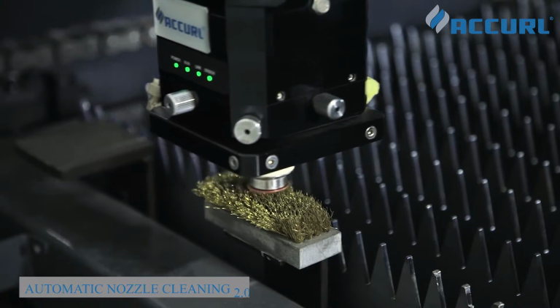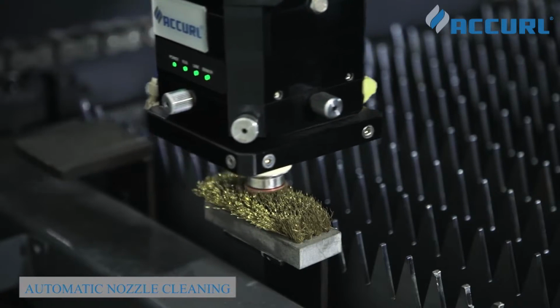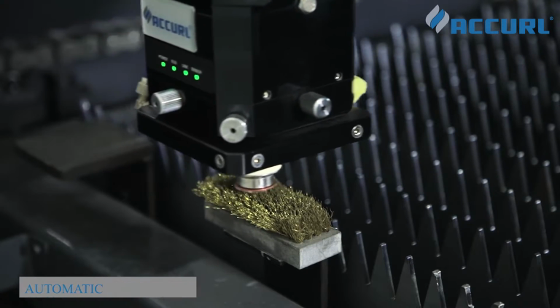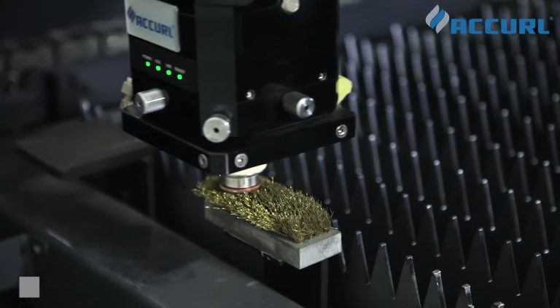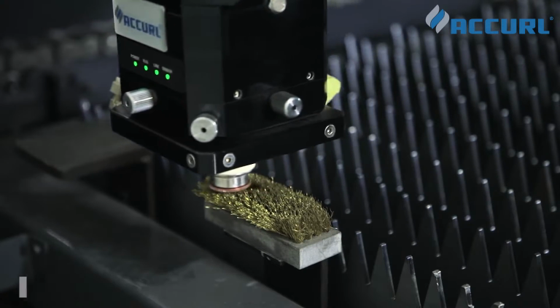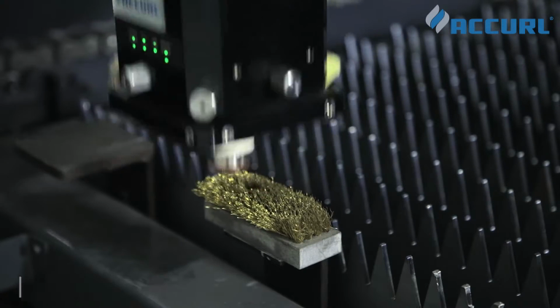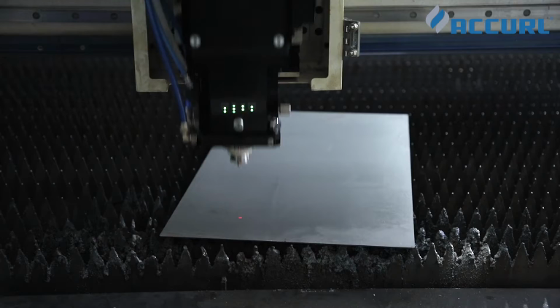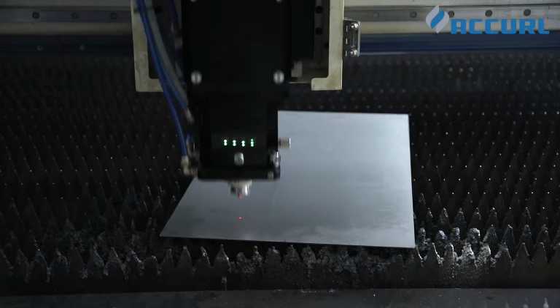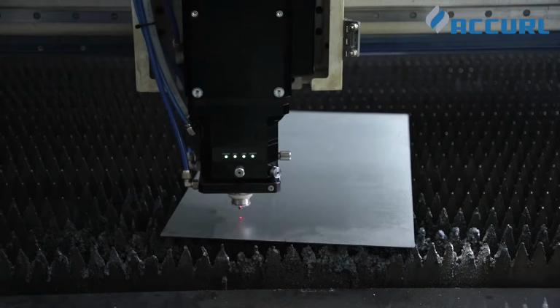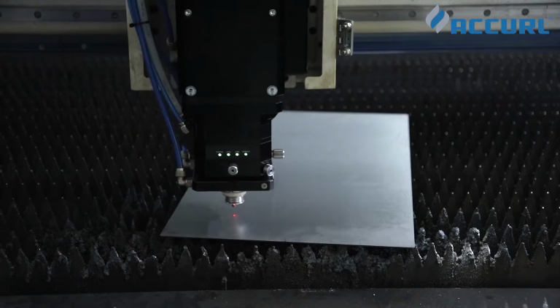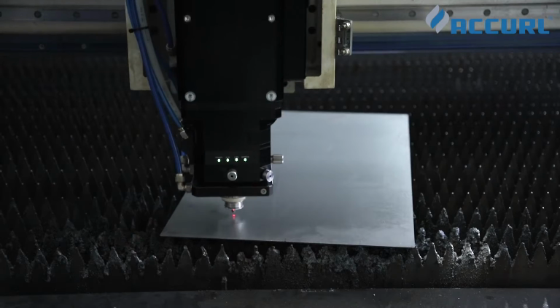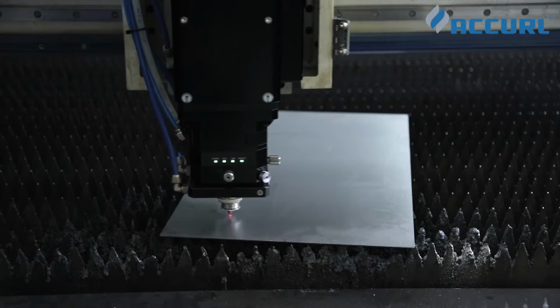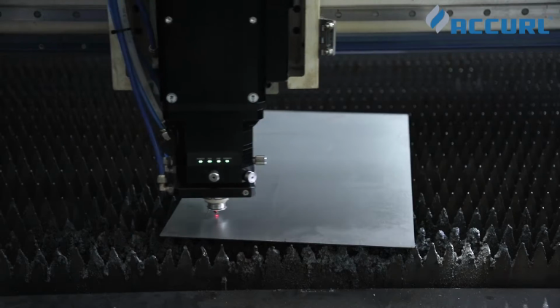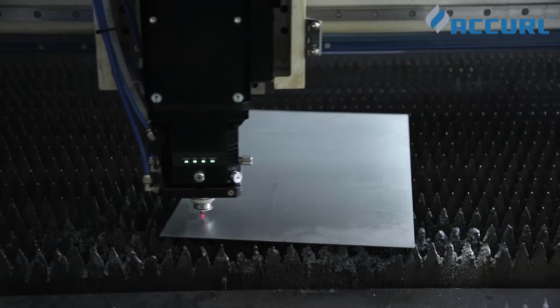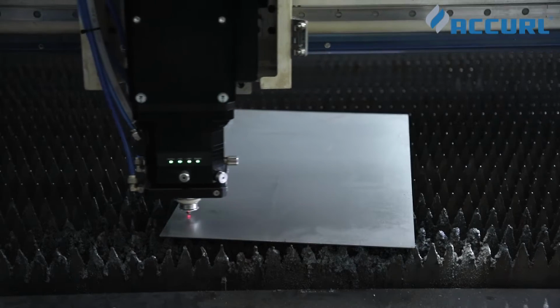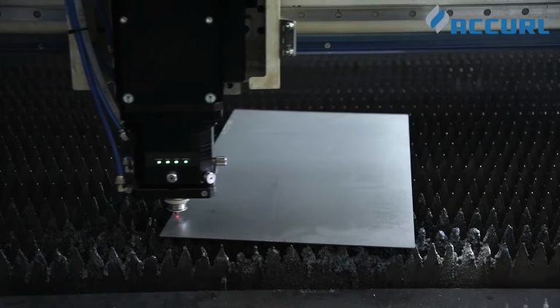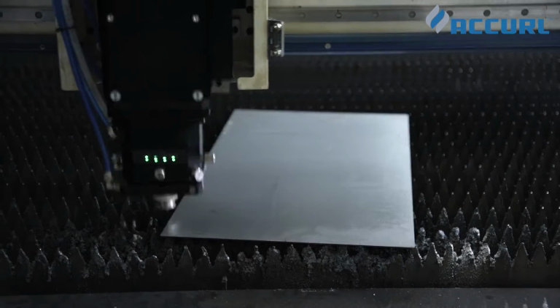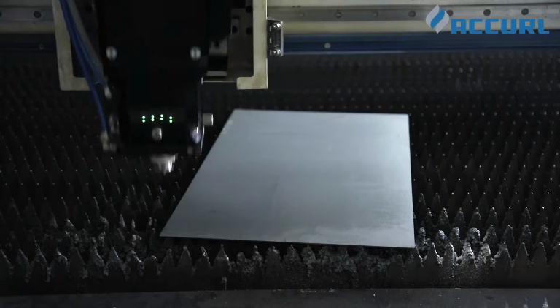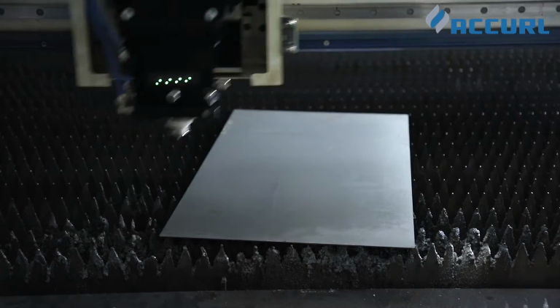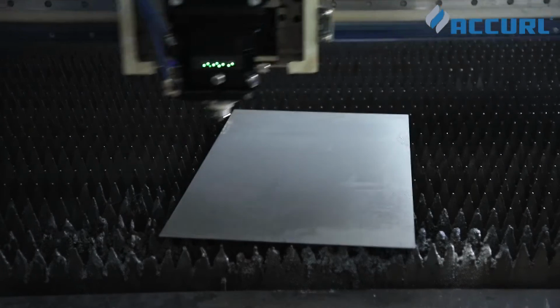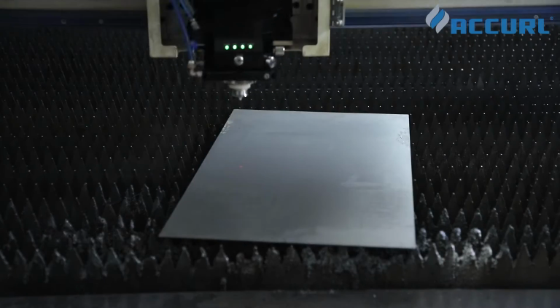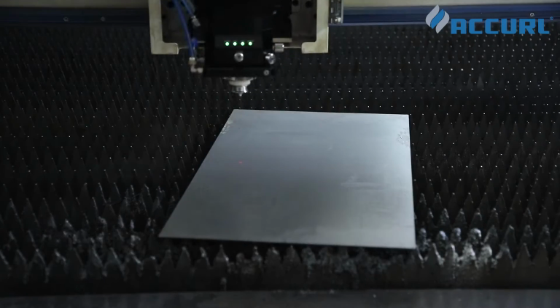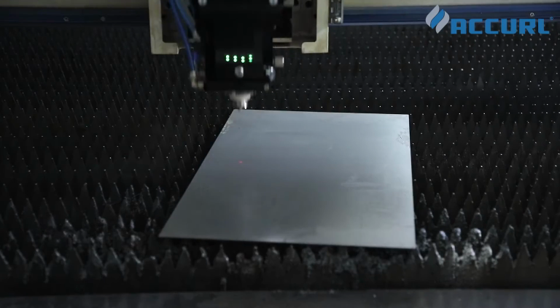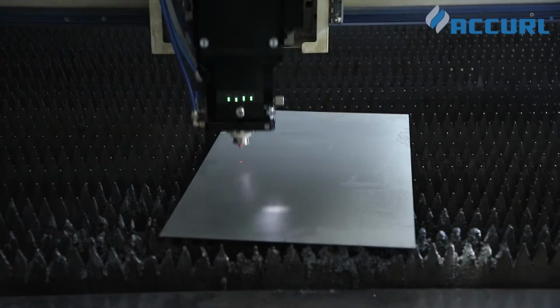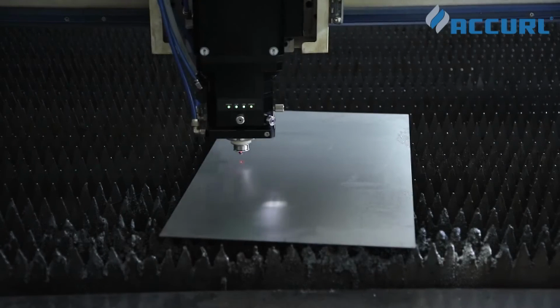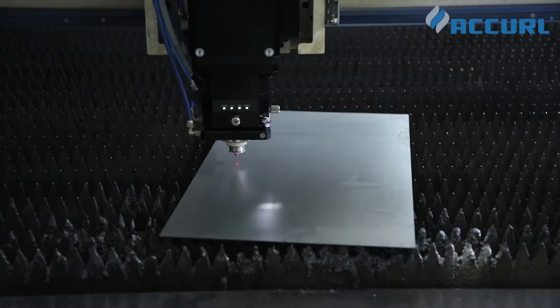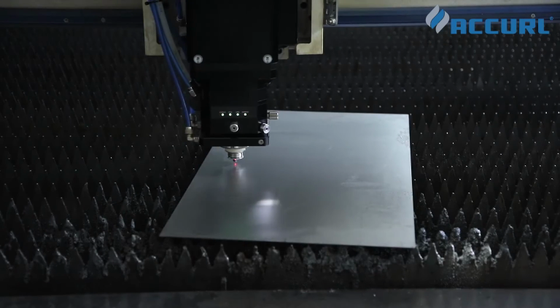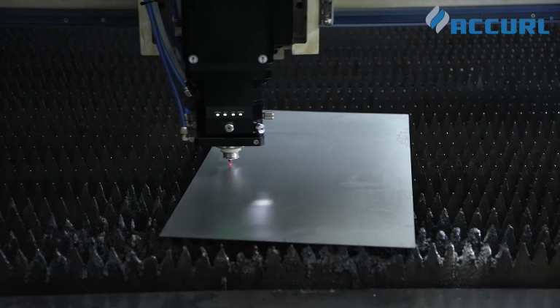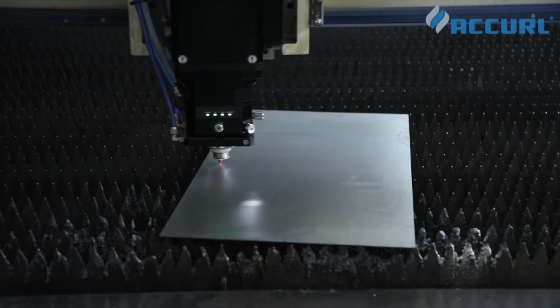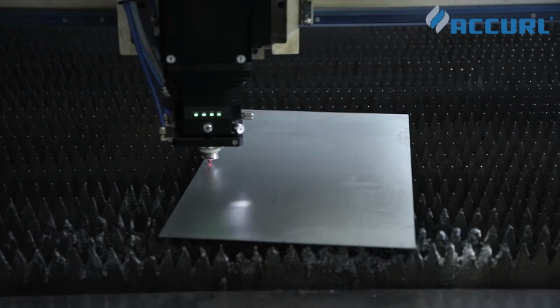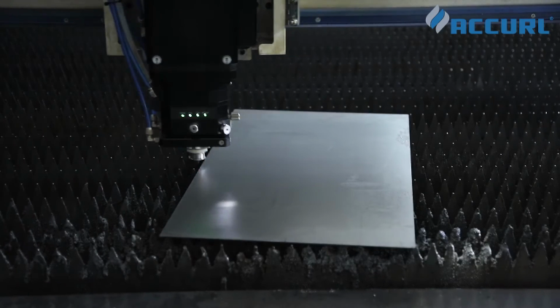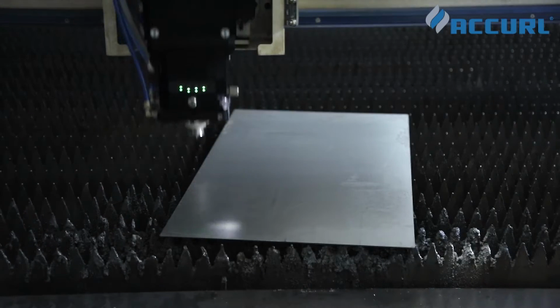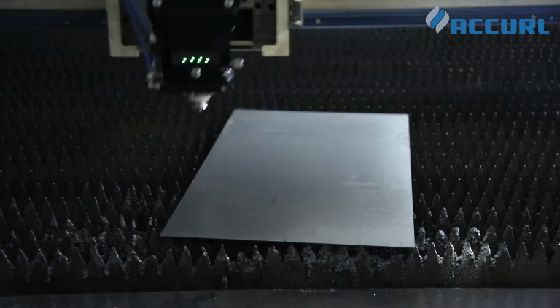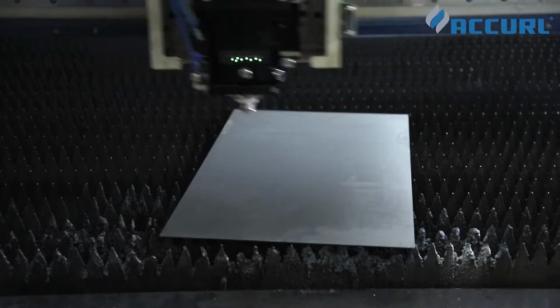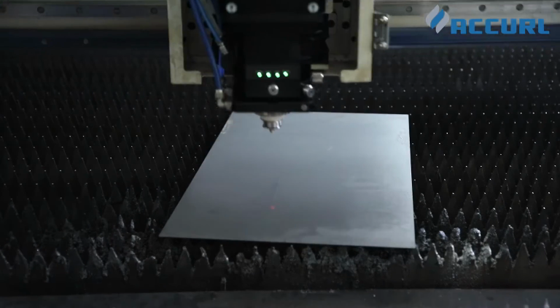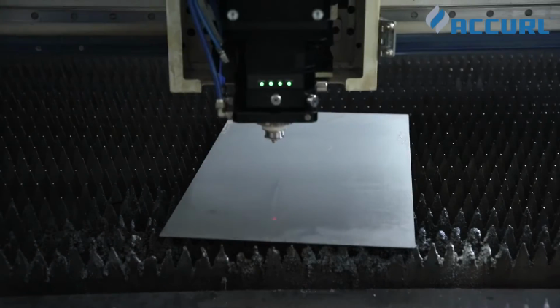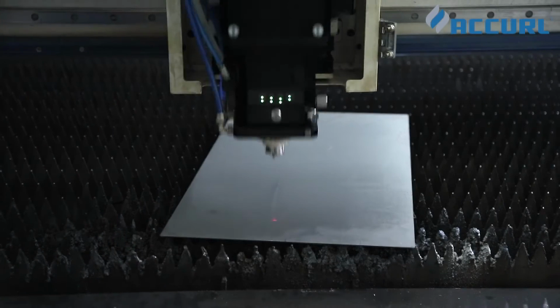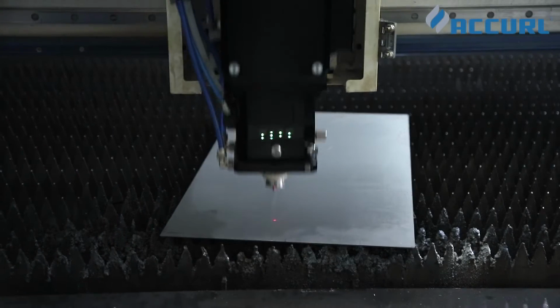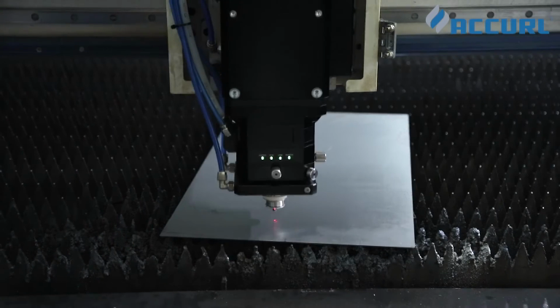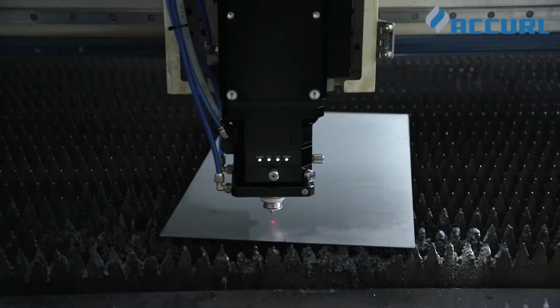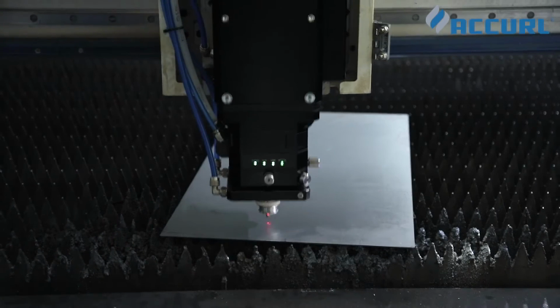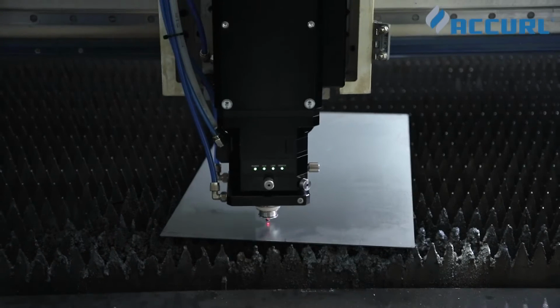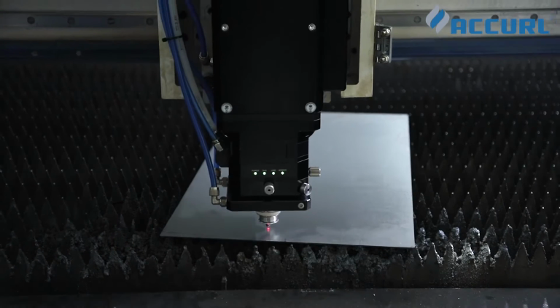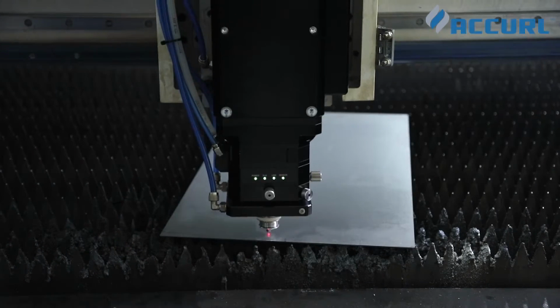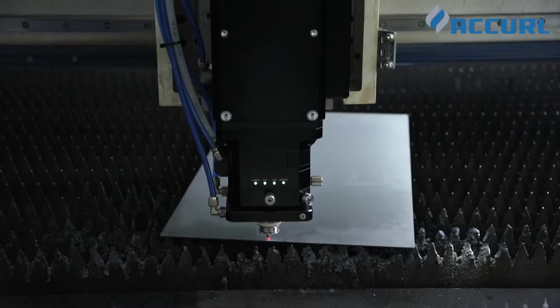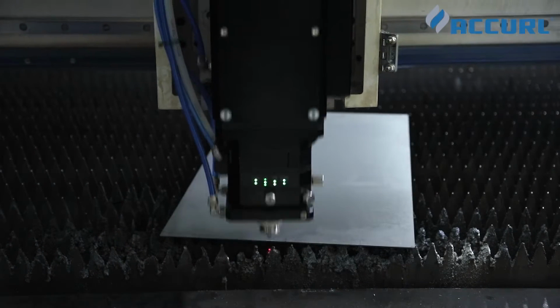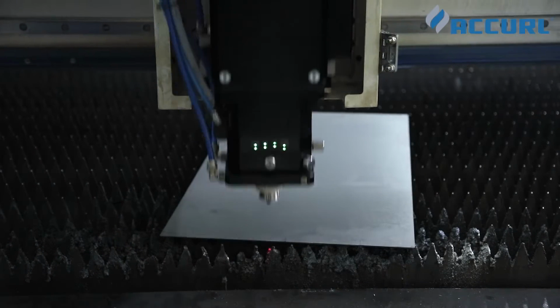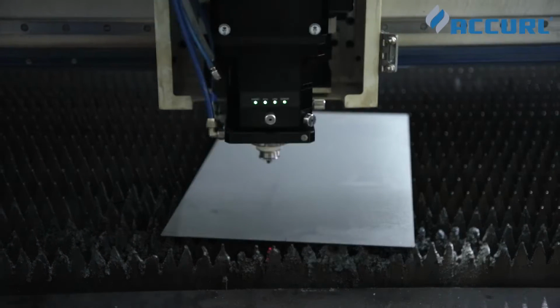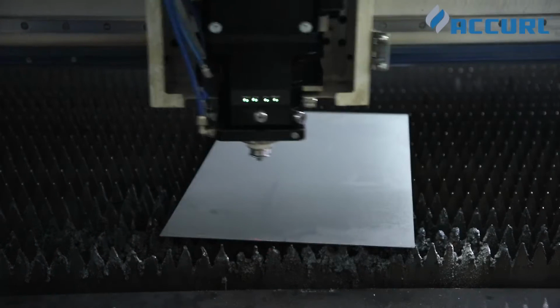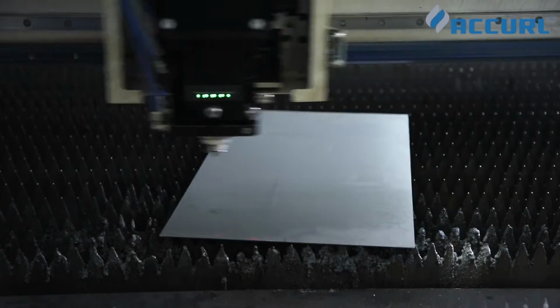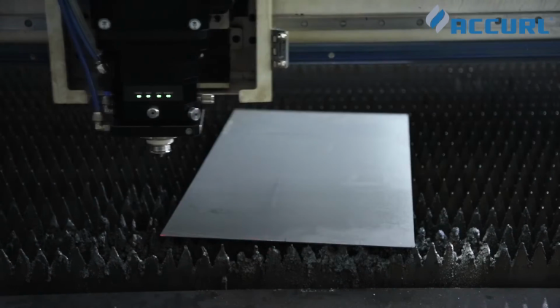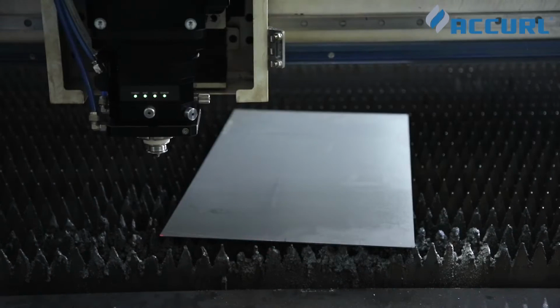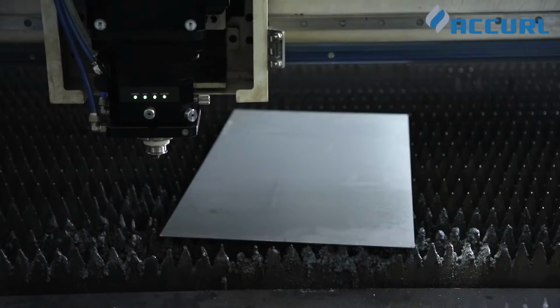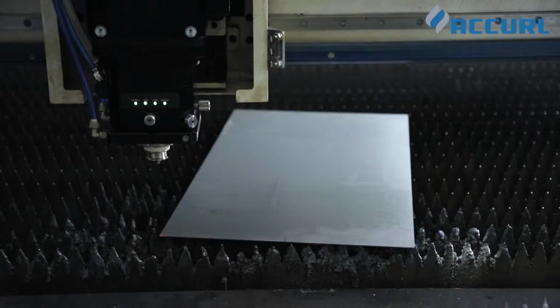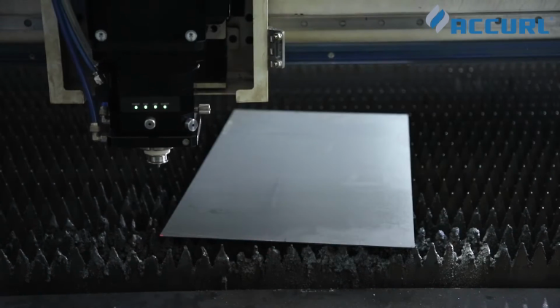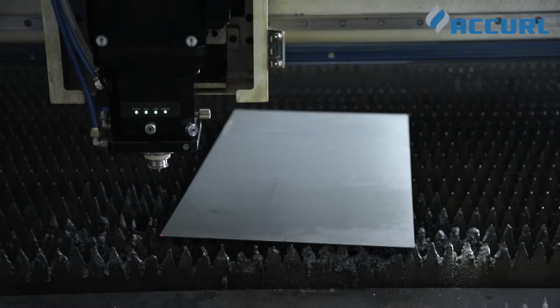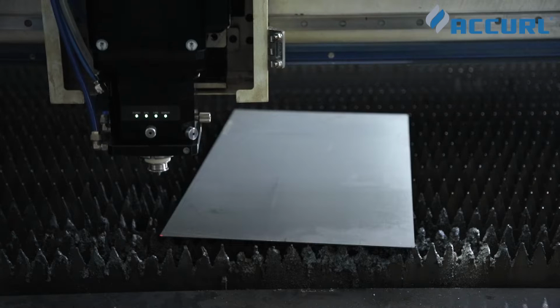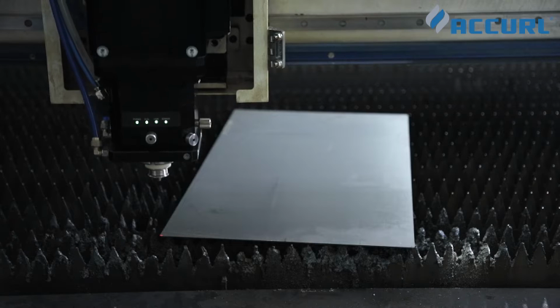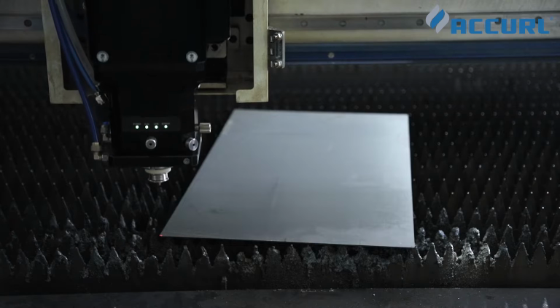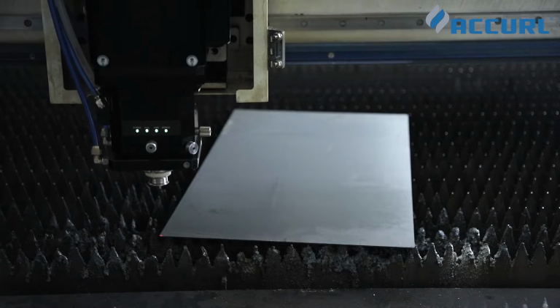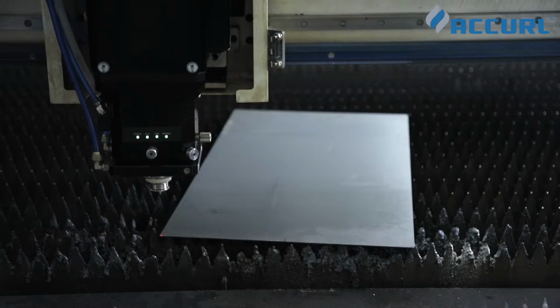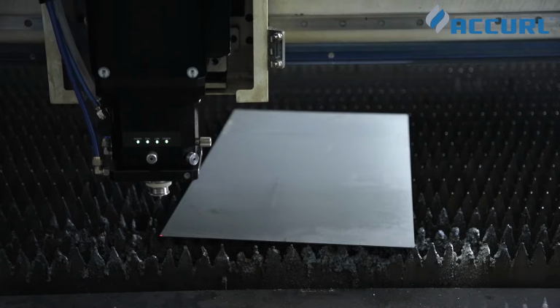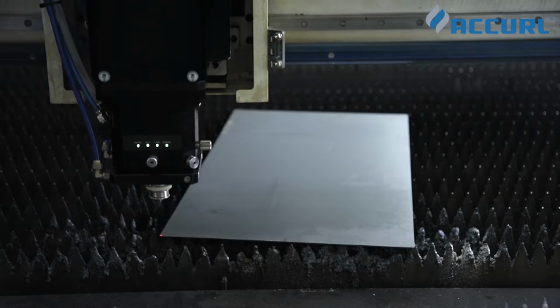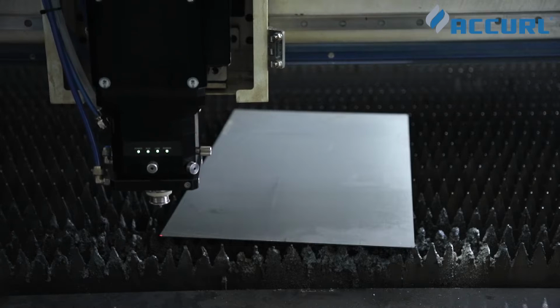The auto-edge-finding function can optimize programming, saving material on the plate to the greatest extent.